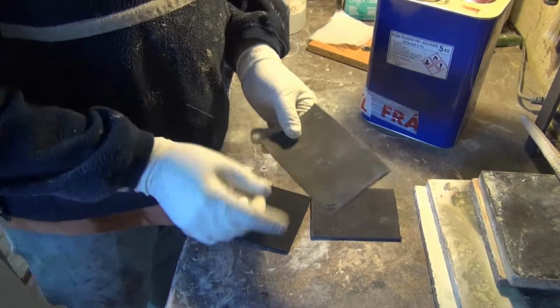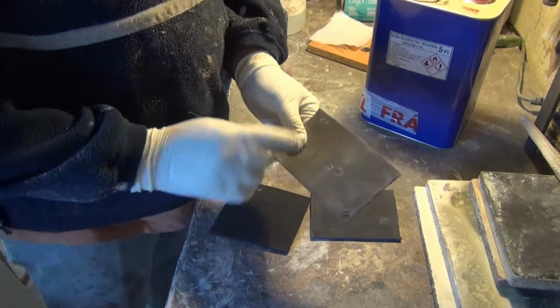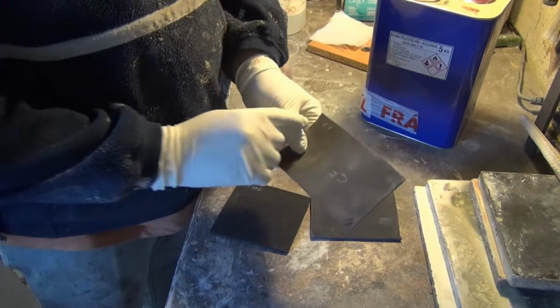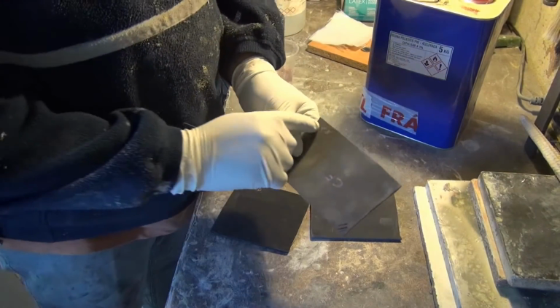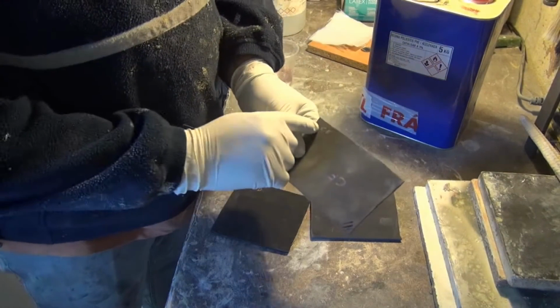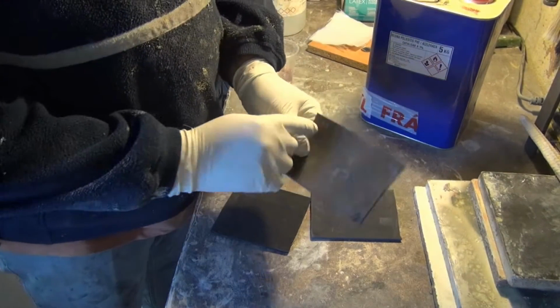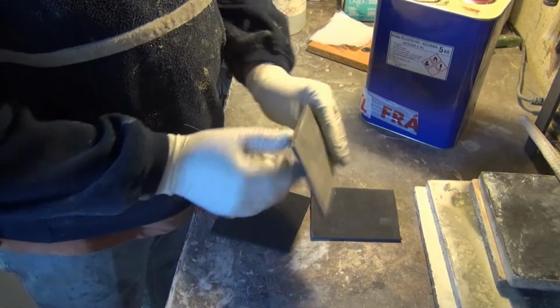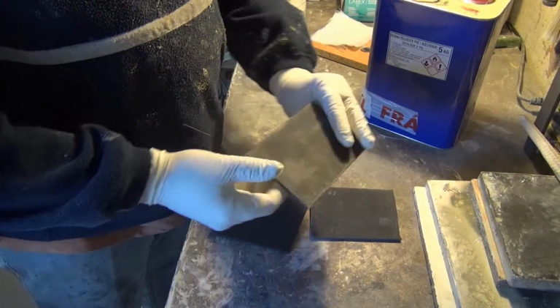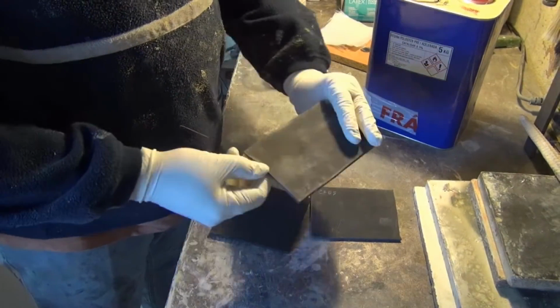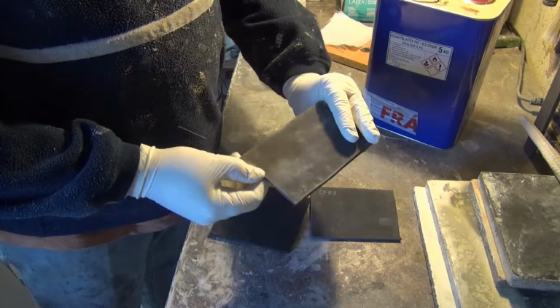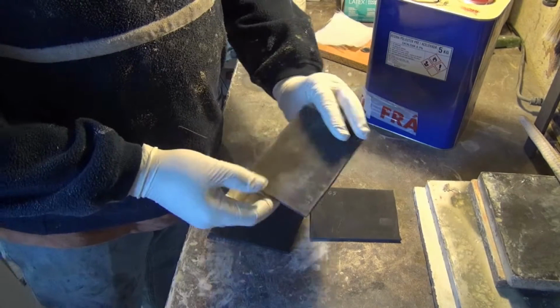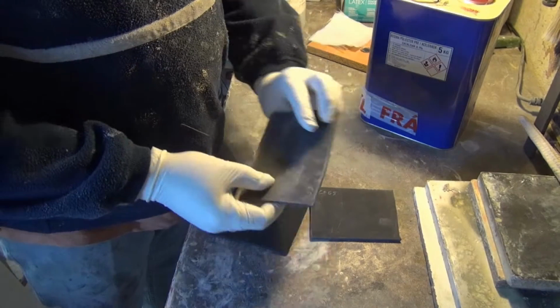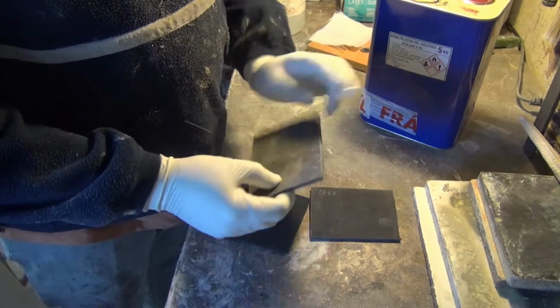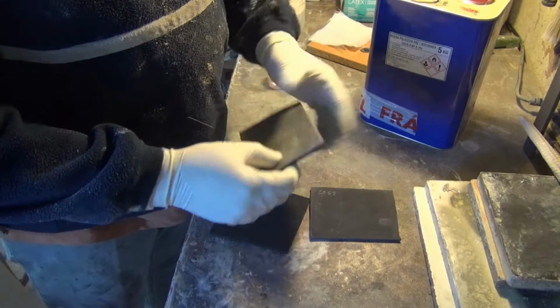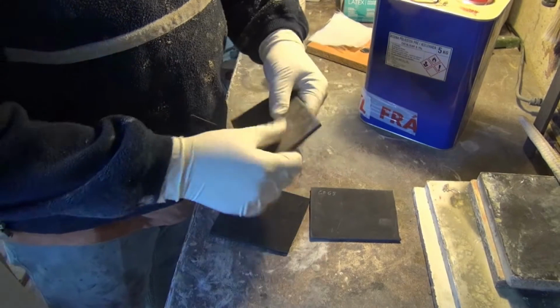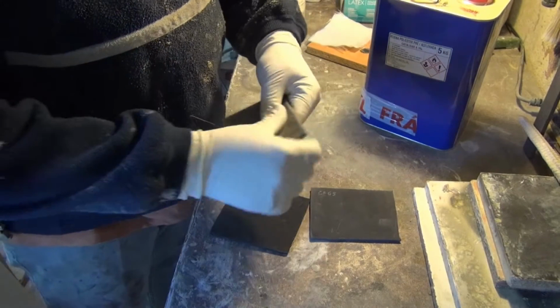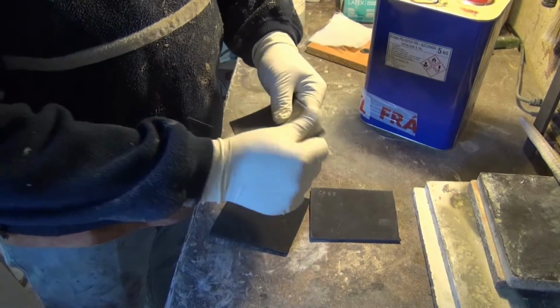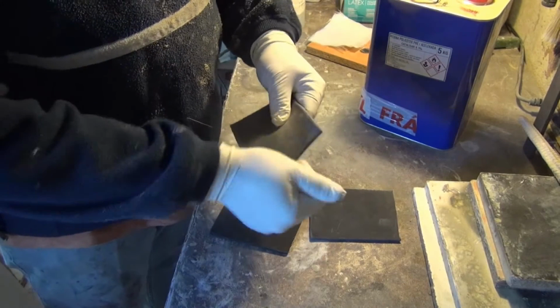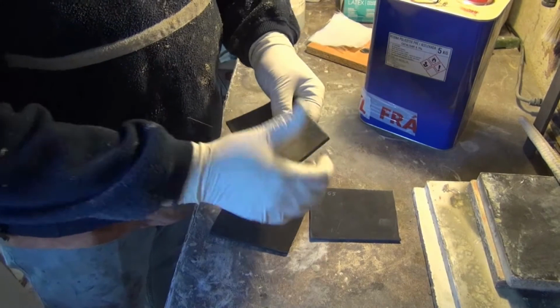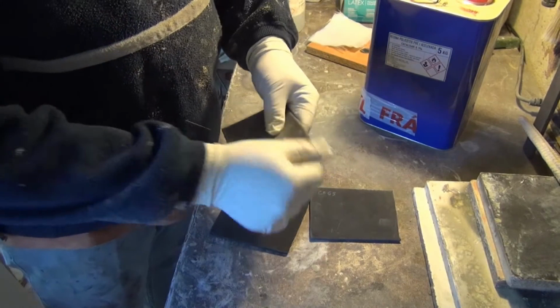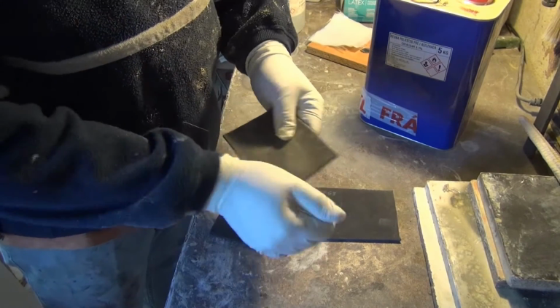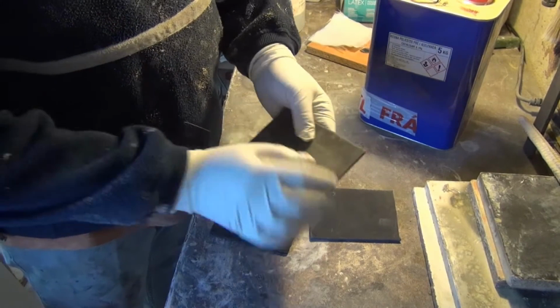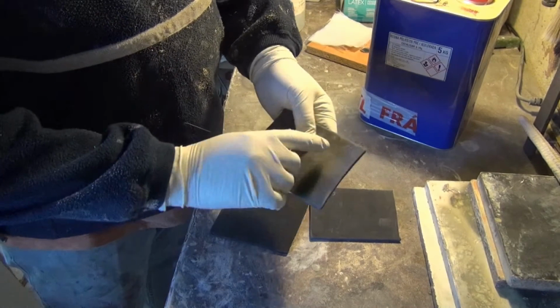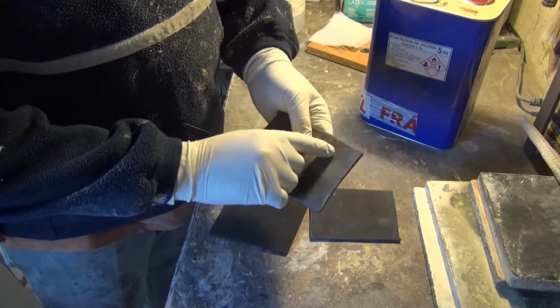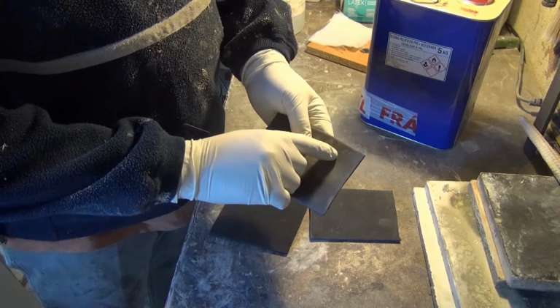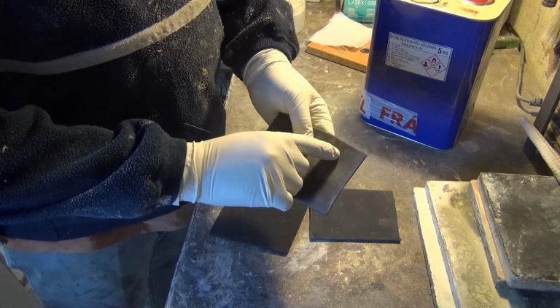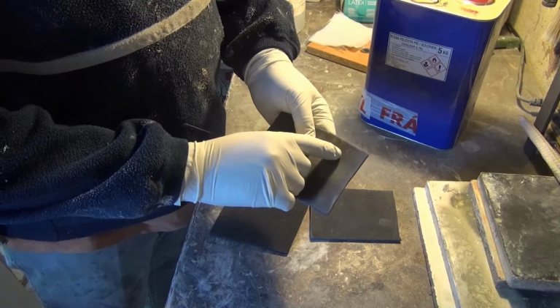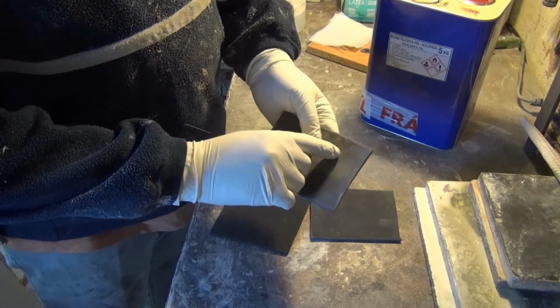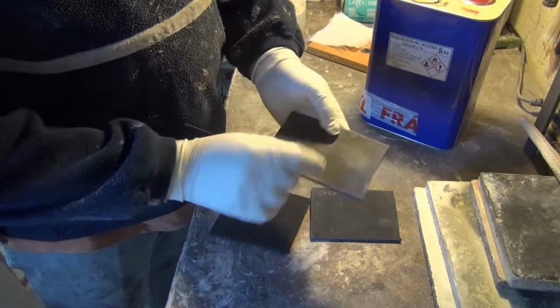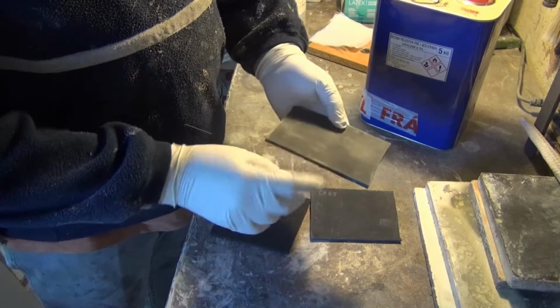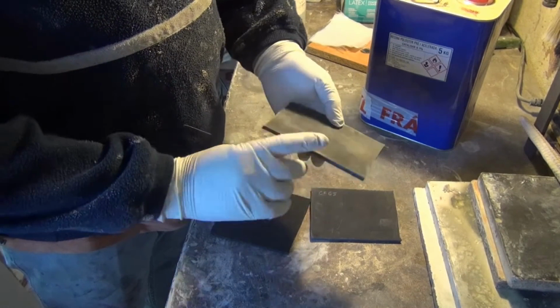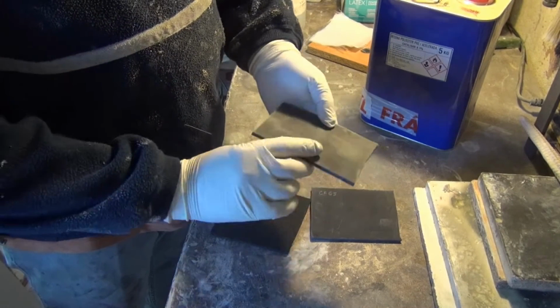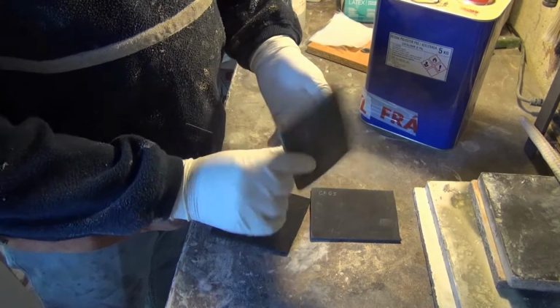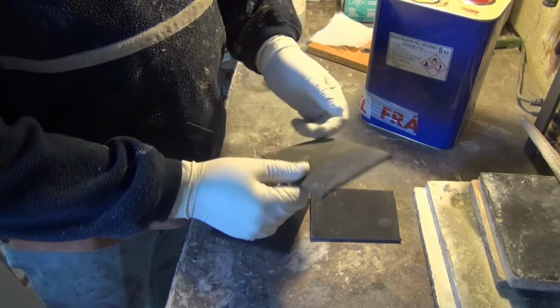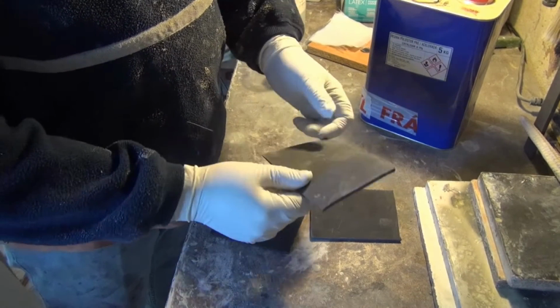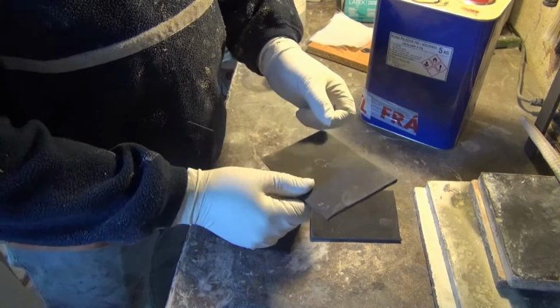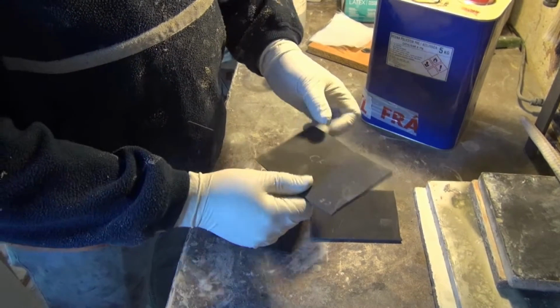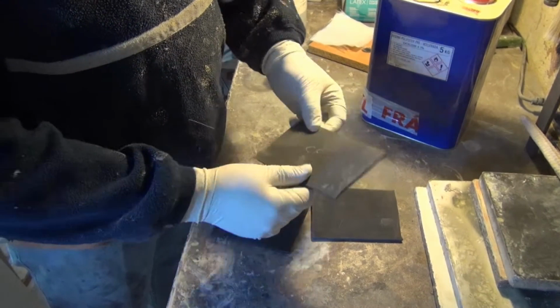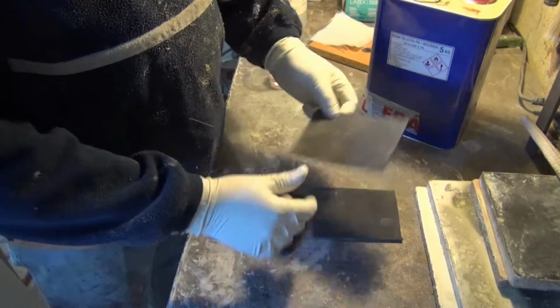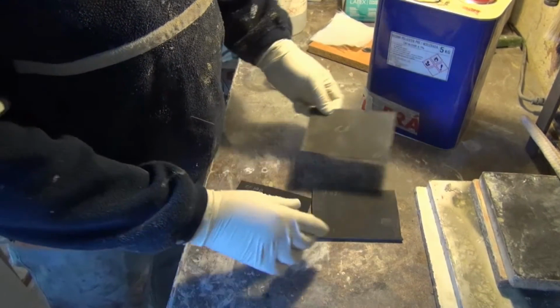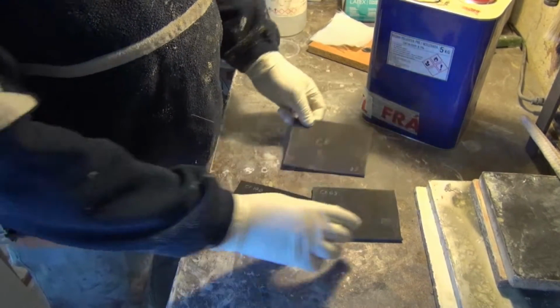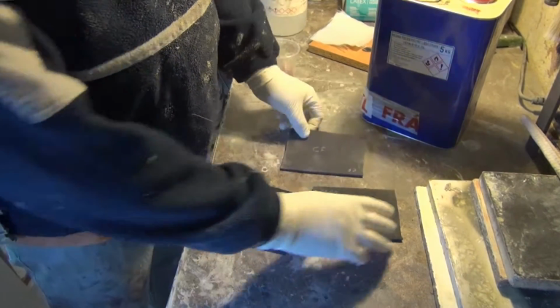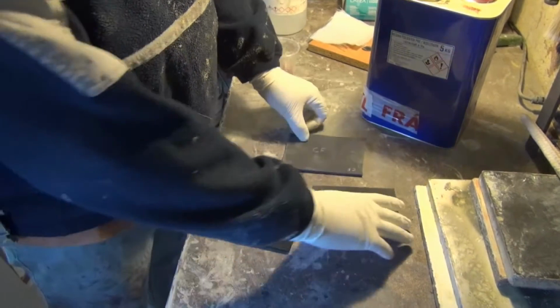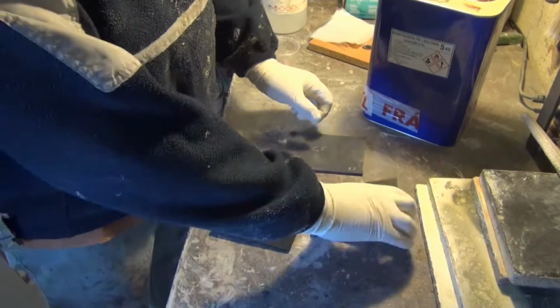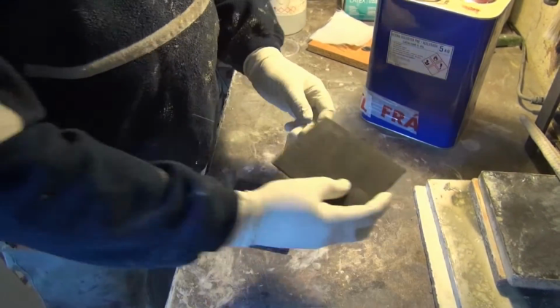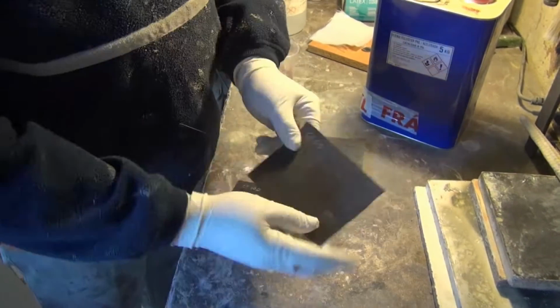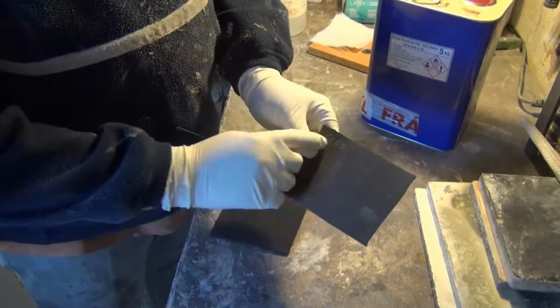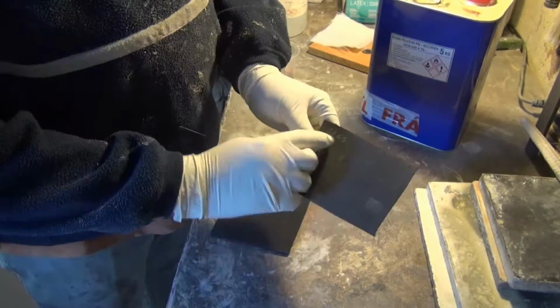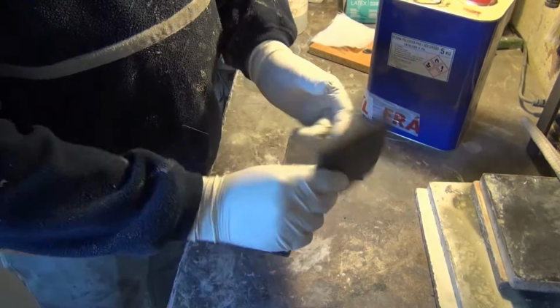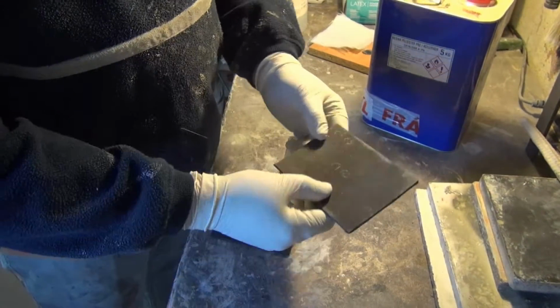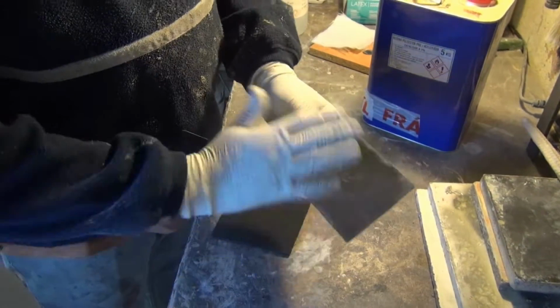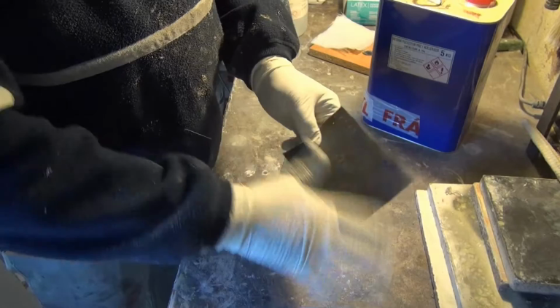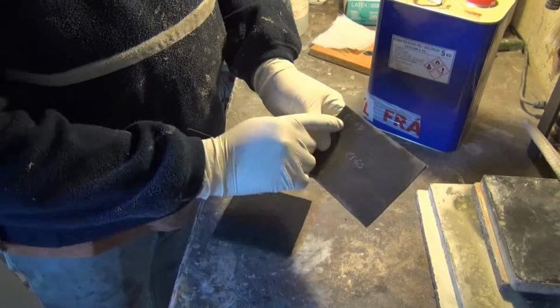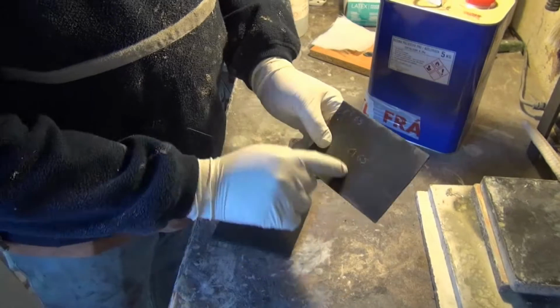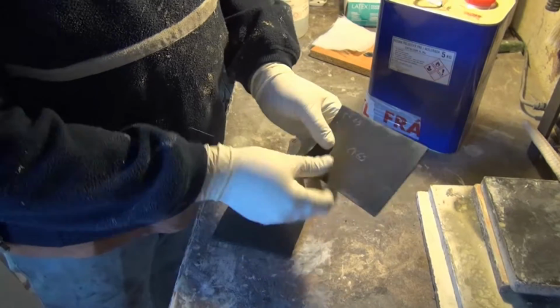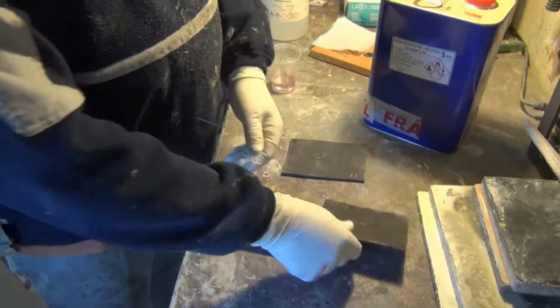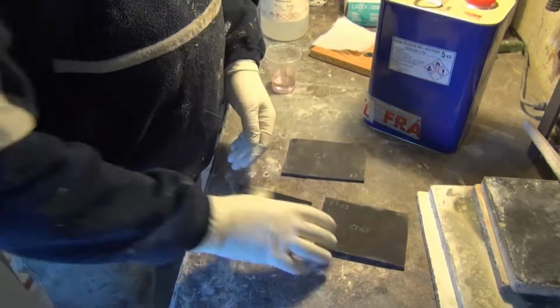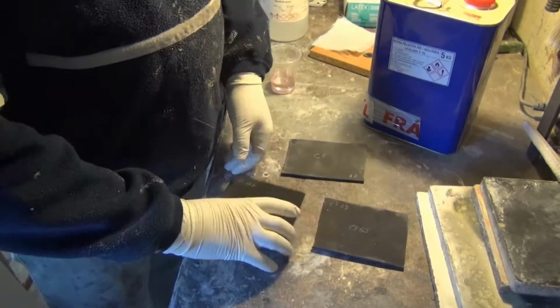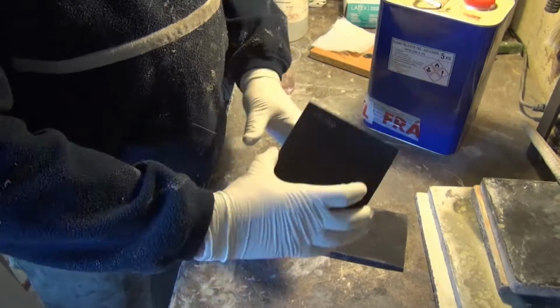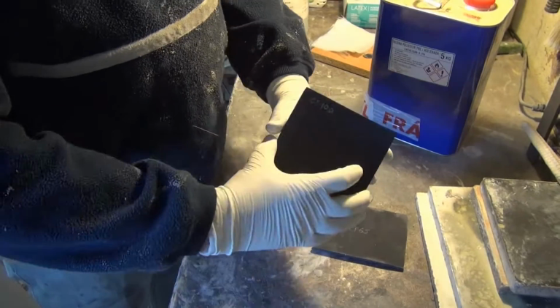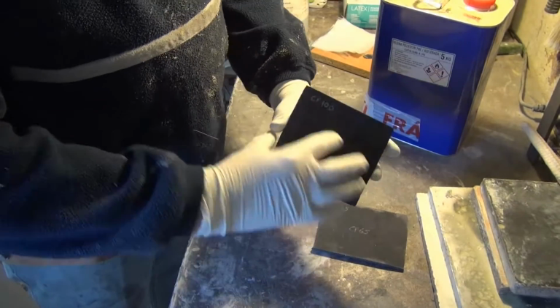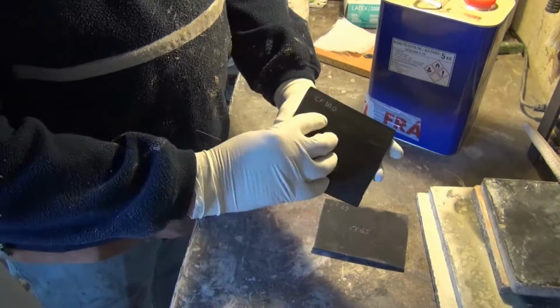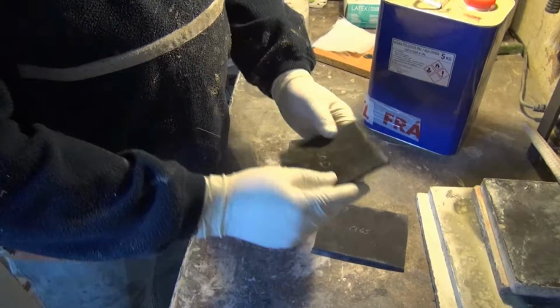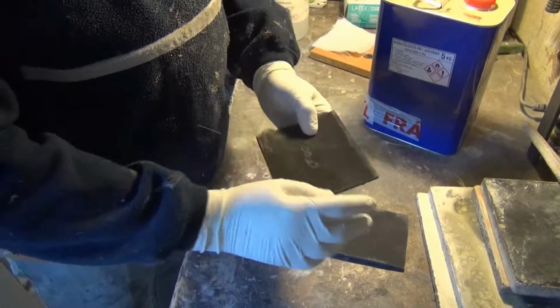The Polyprop's foam samples were marked on both sides with the manufacturer's reference for easy identification.